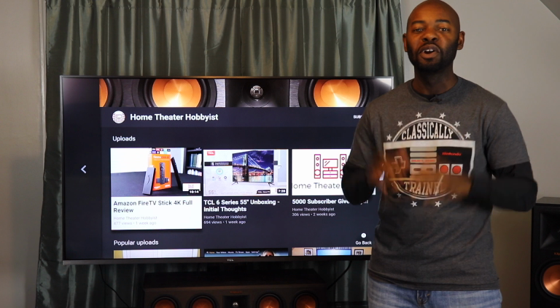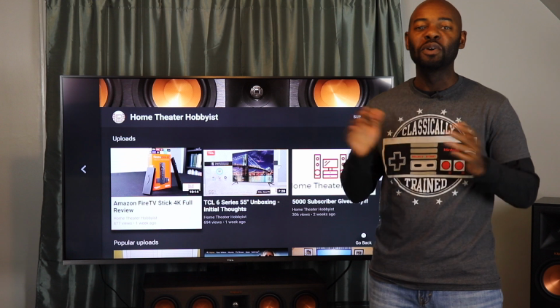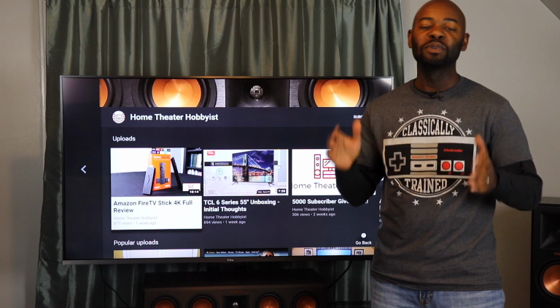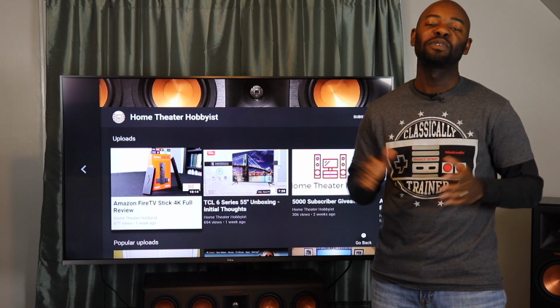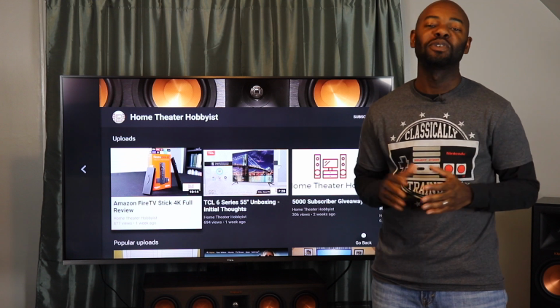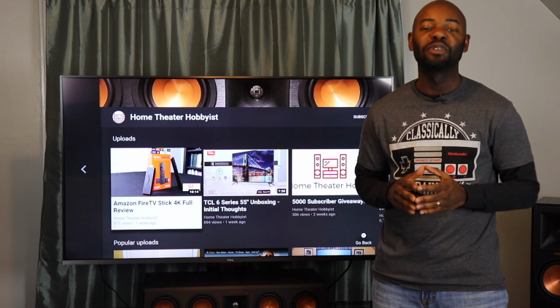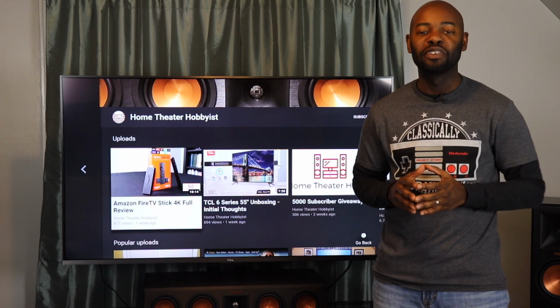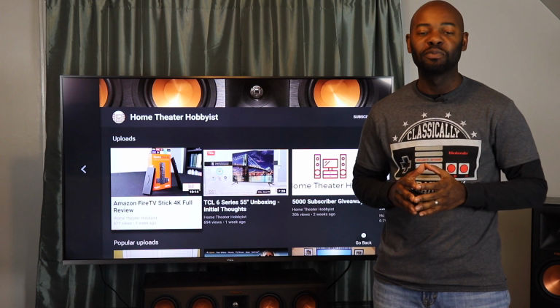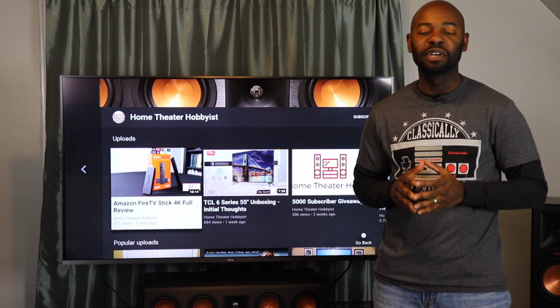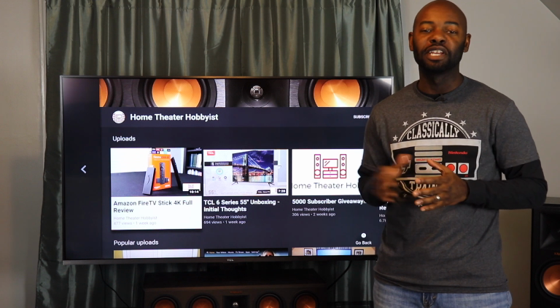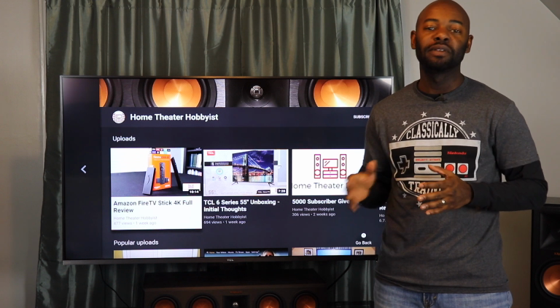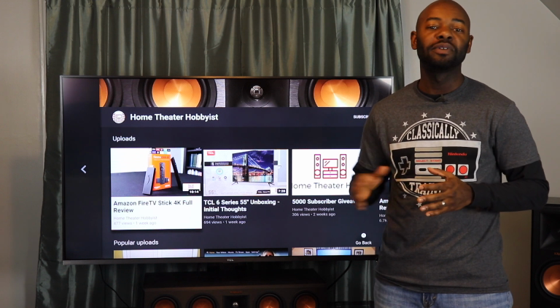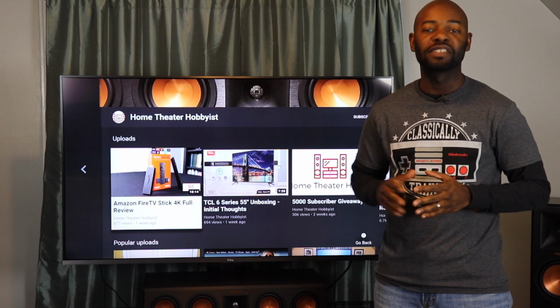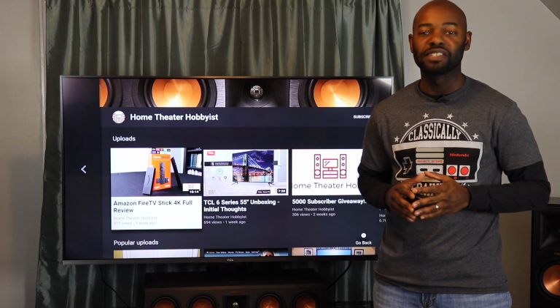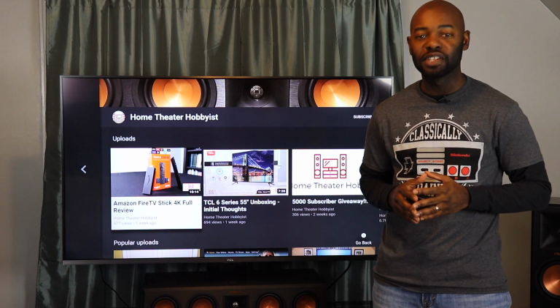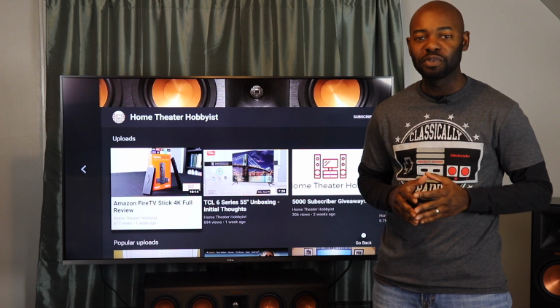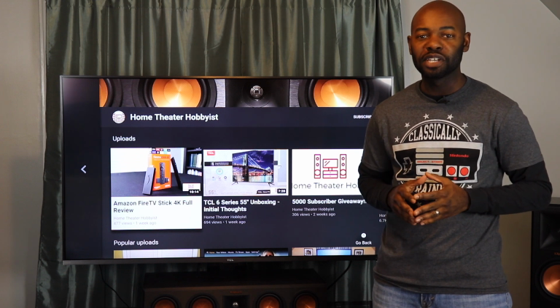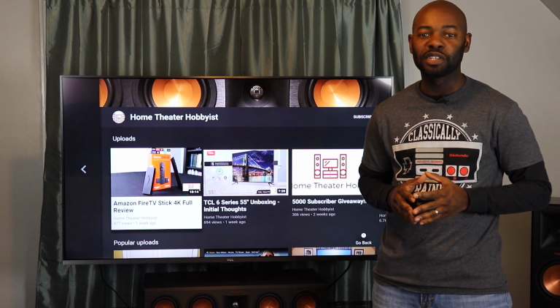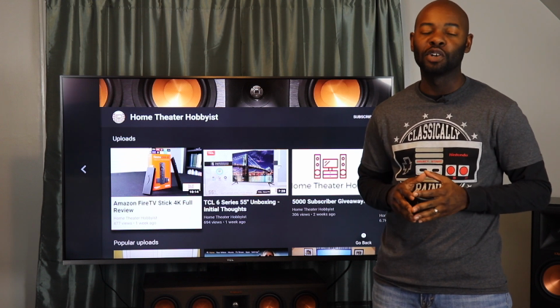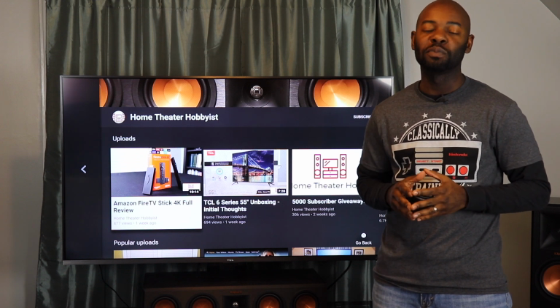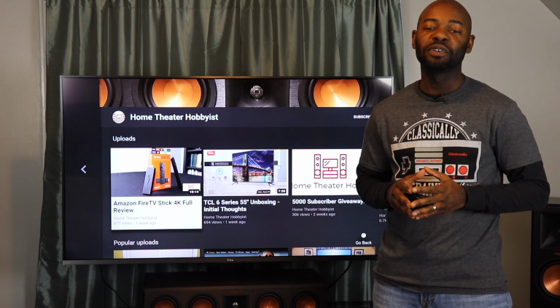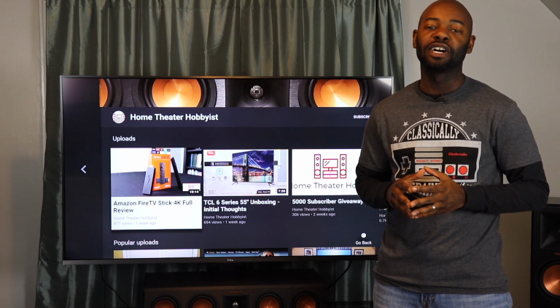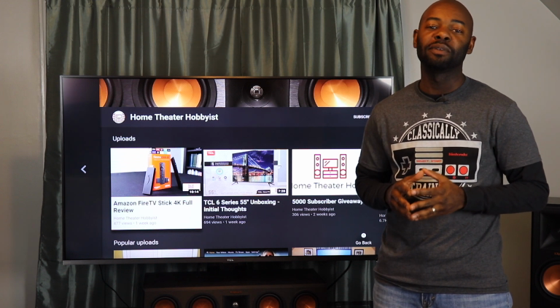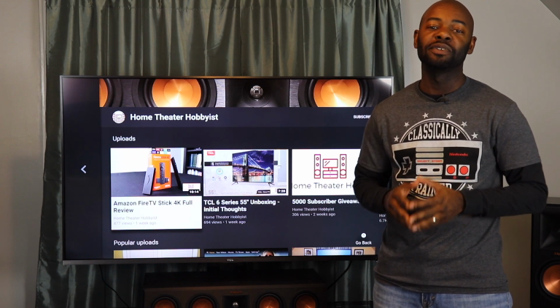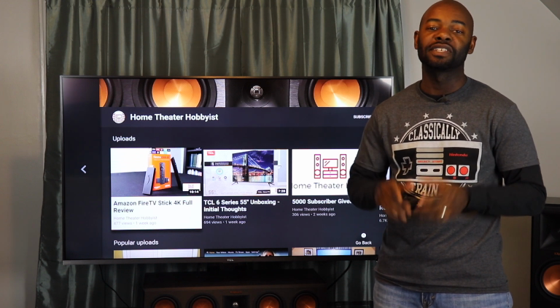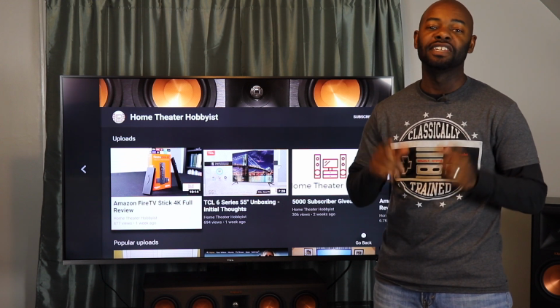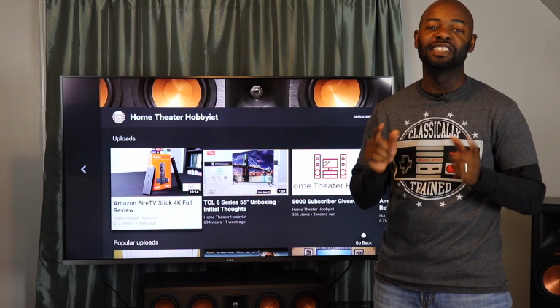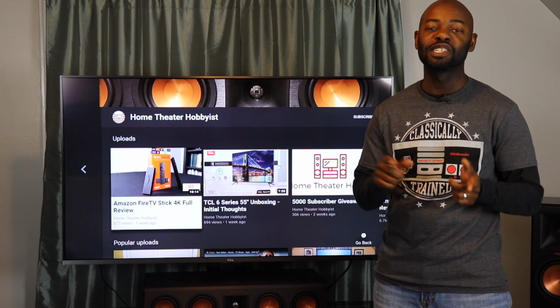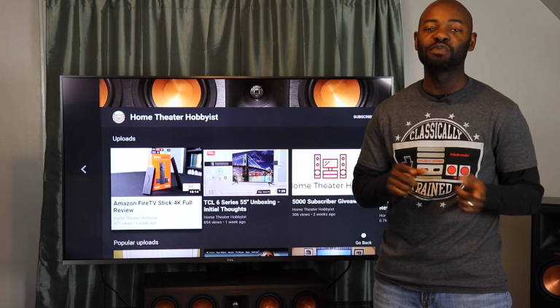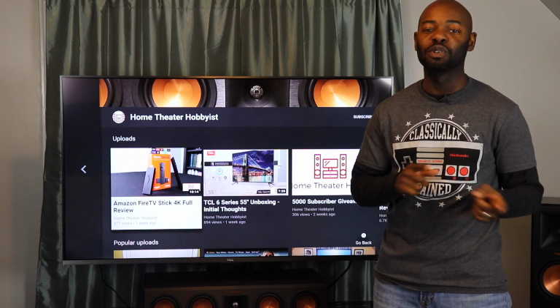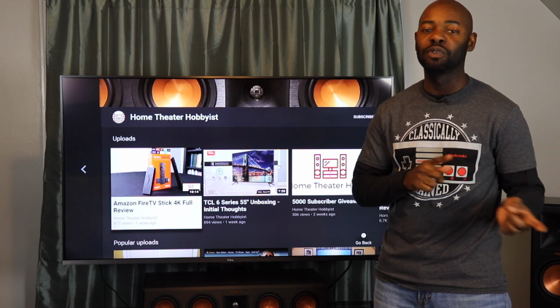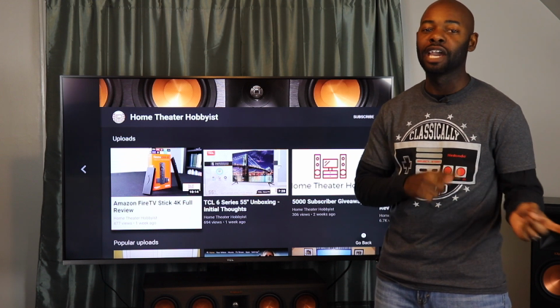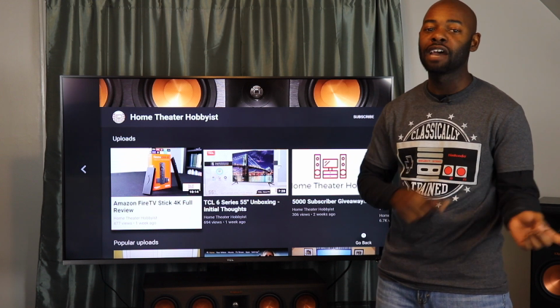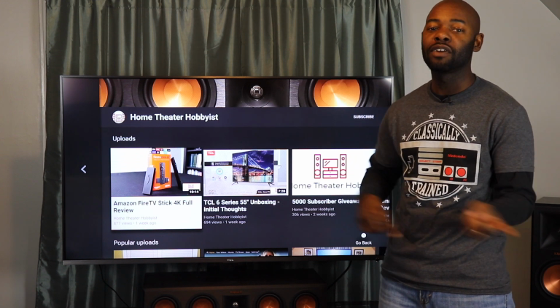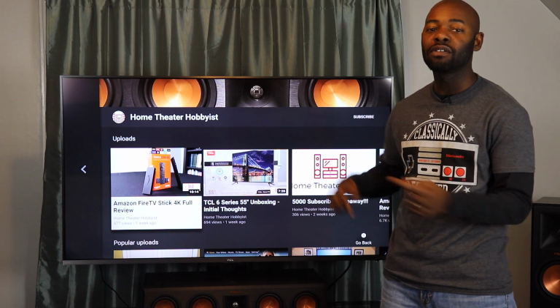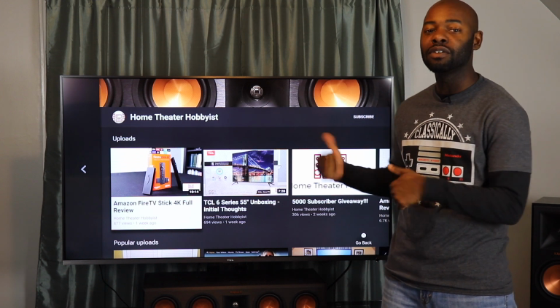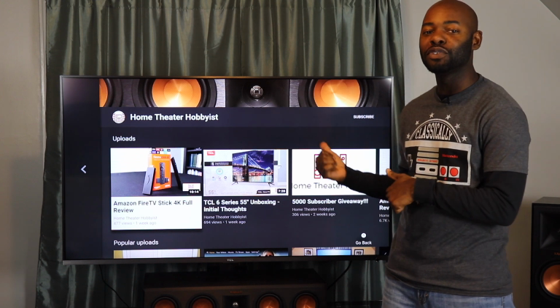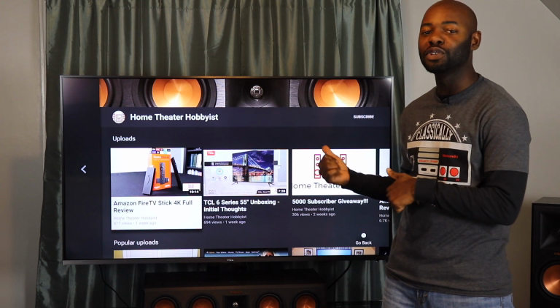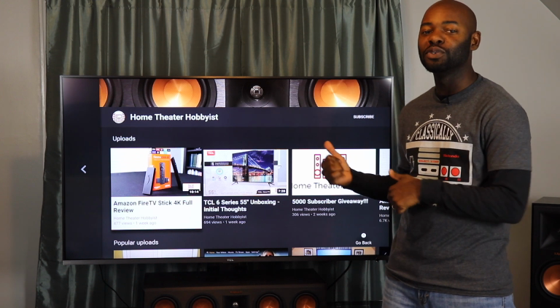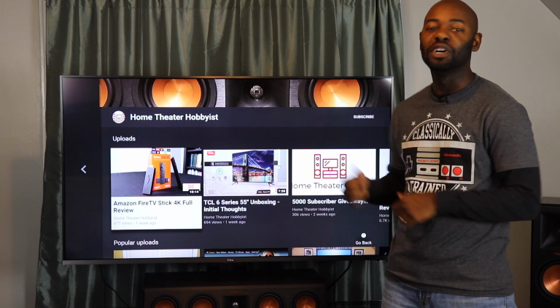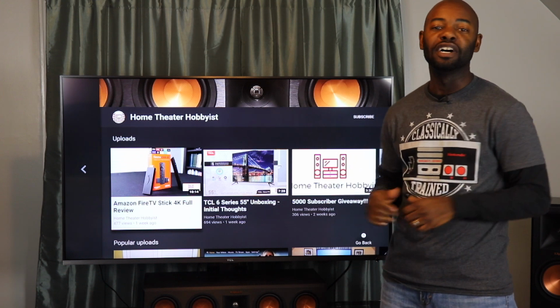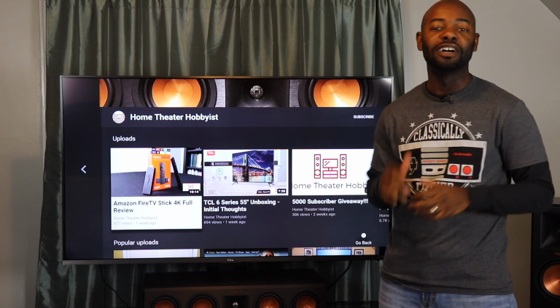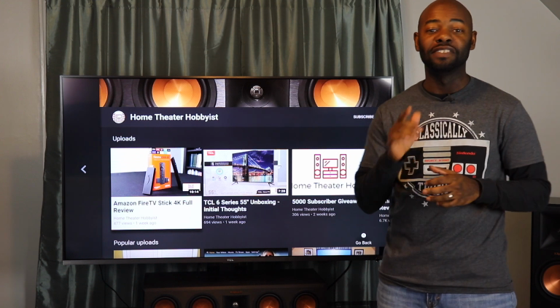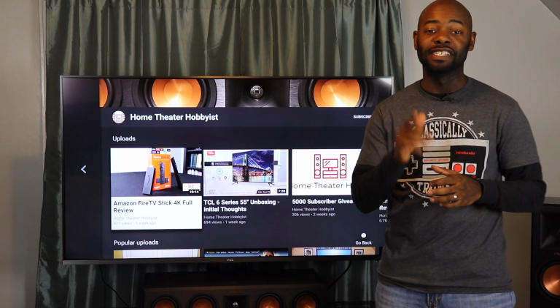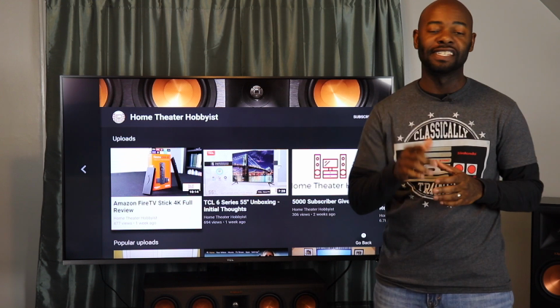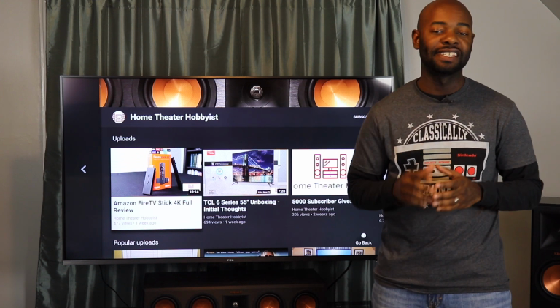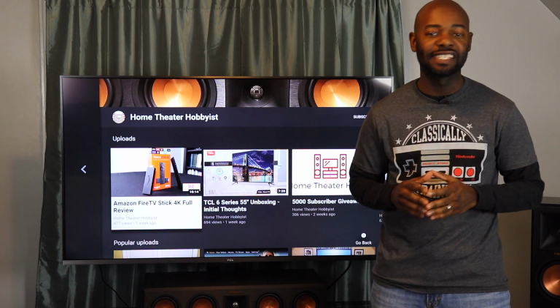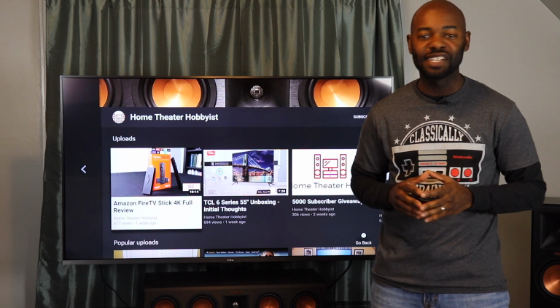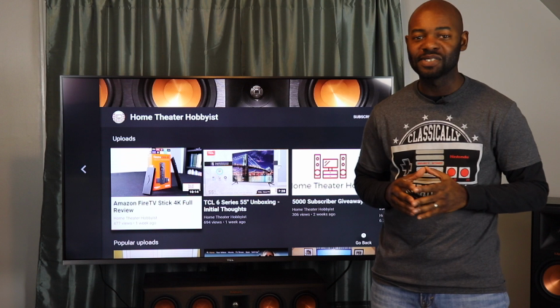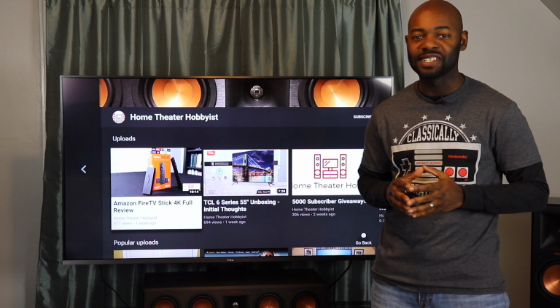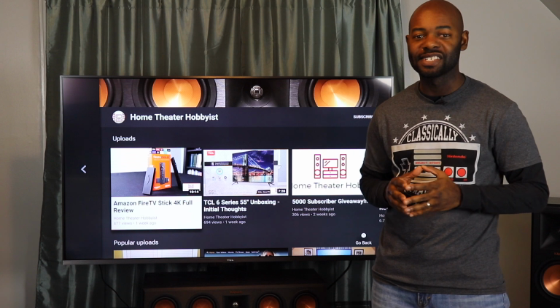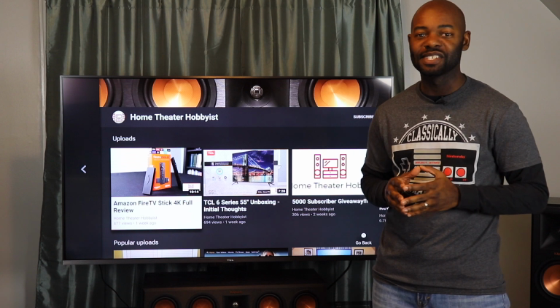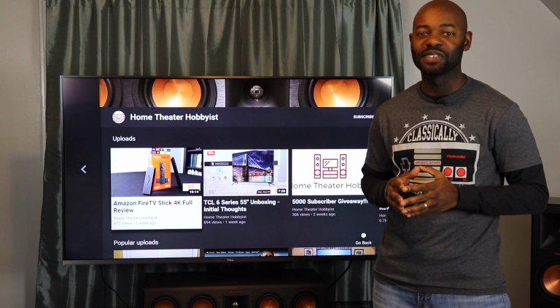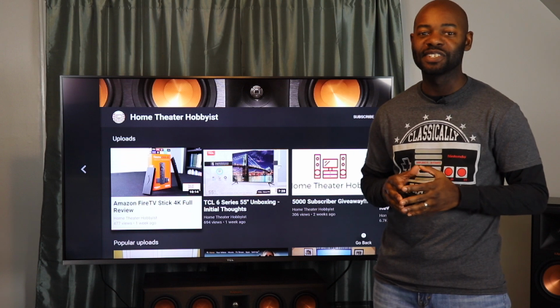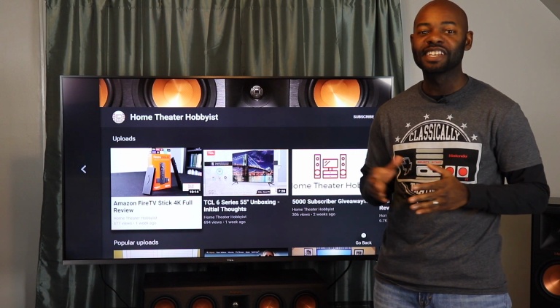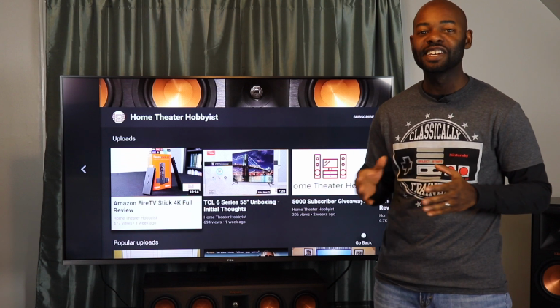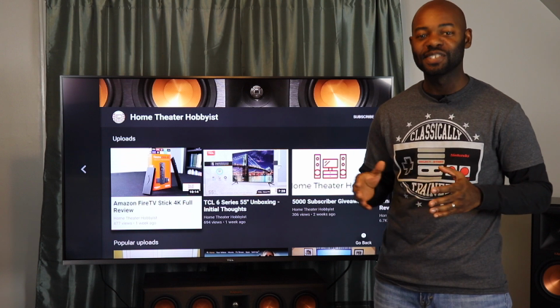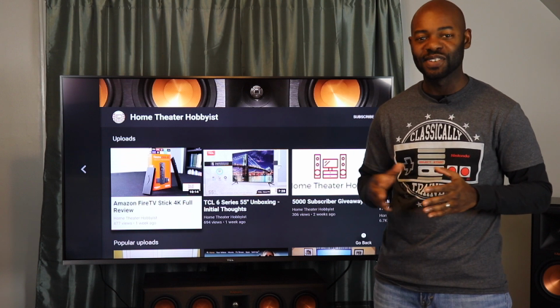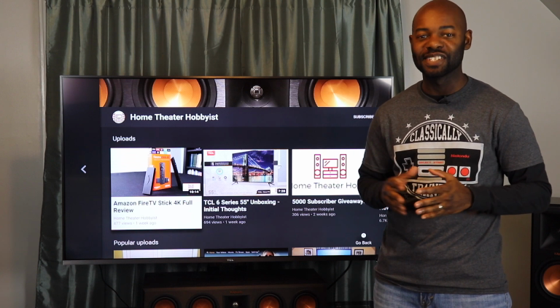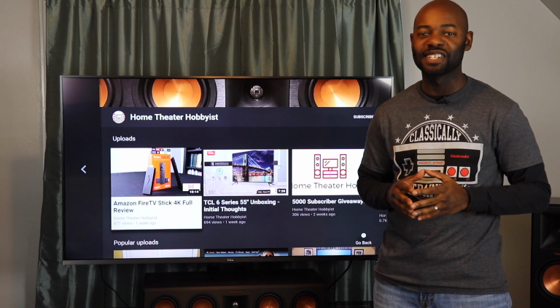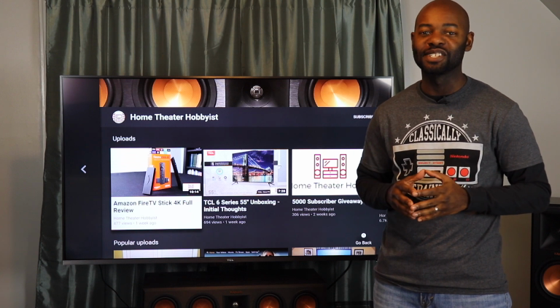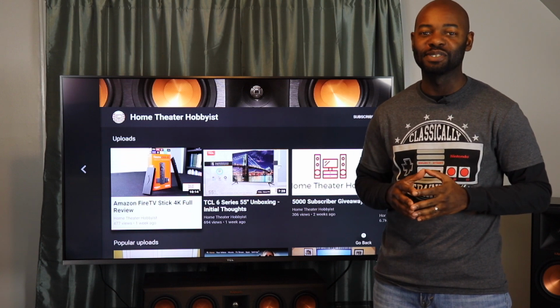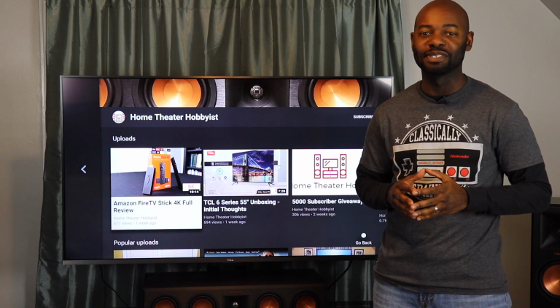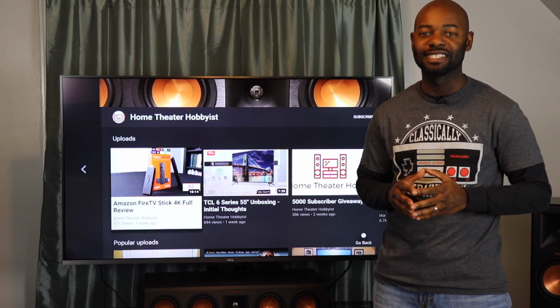What's going on everybody? Here we are. It's another week at The Home Theater Hobbyist and this week we have our review of the TCL 6 series. So let's get to it.